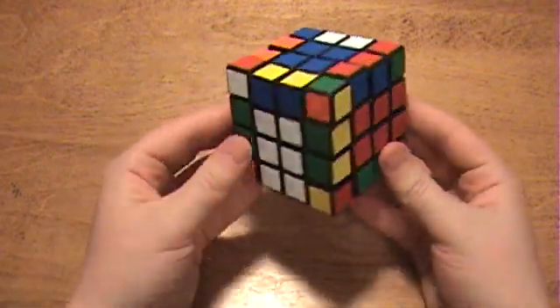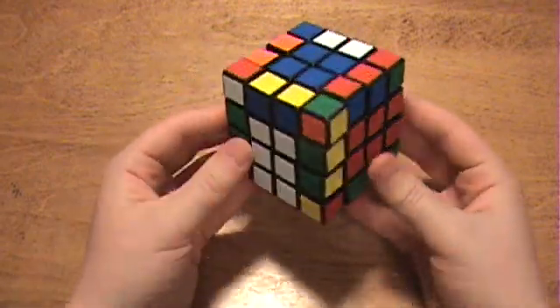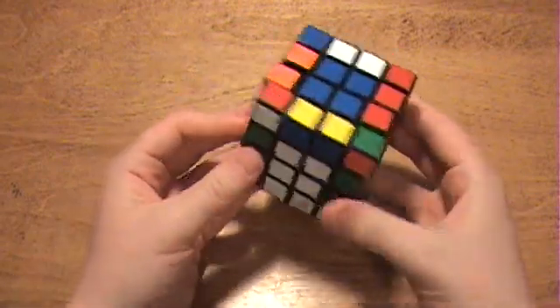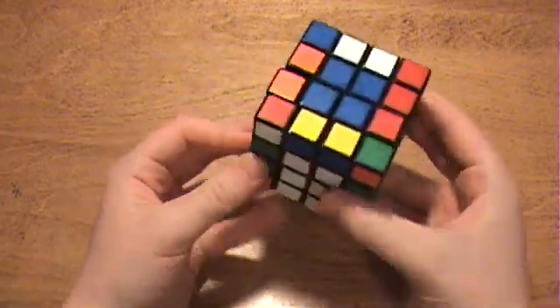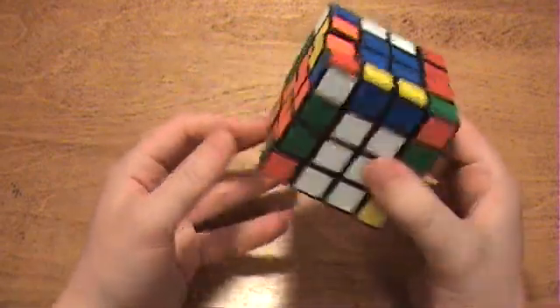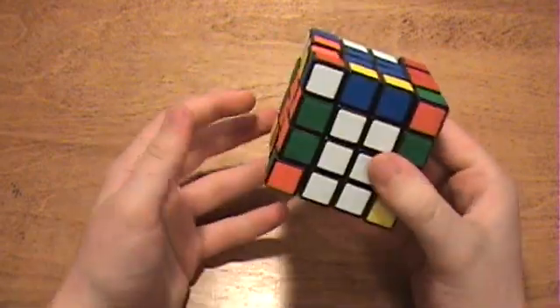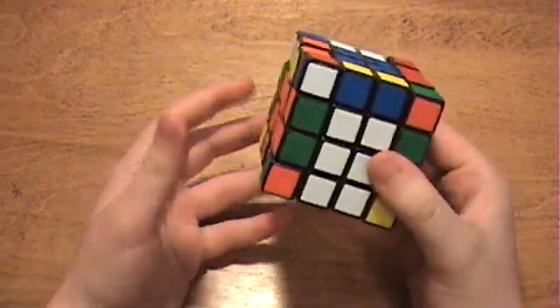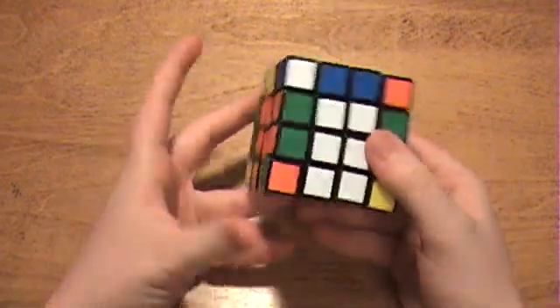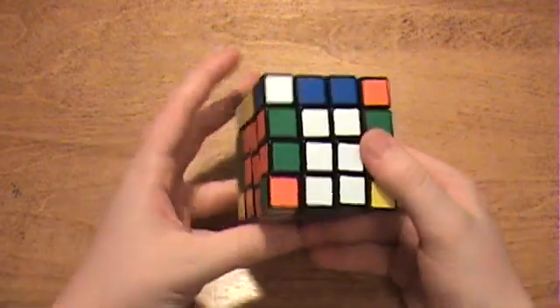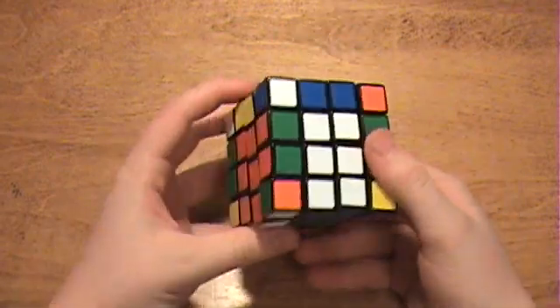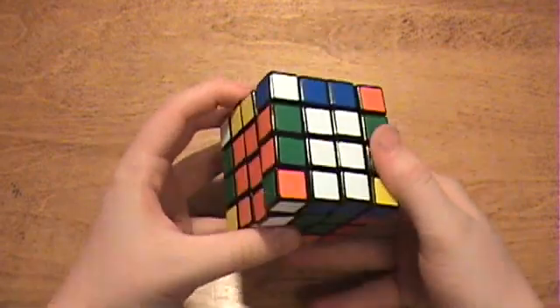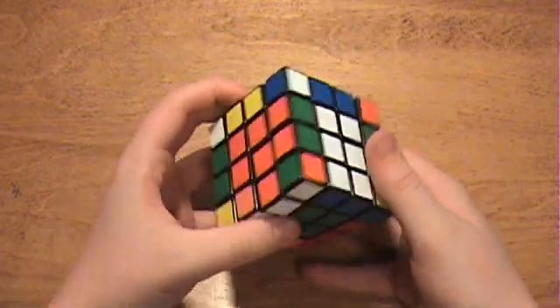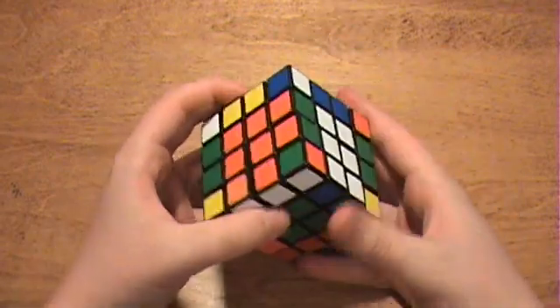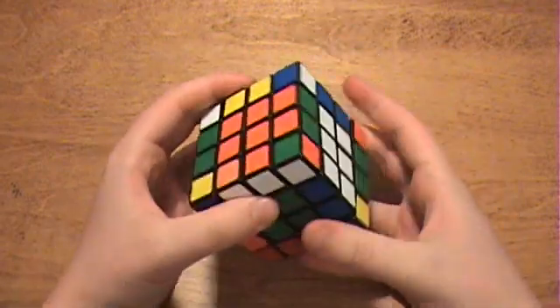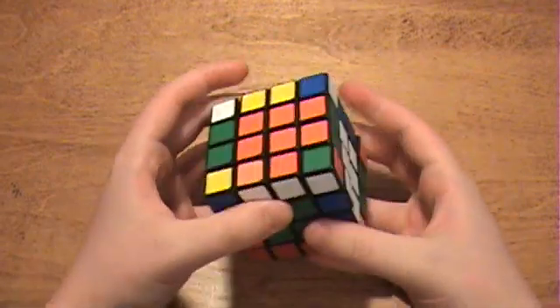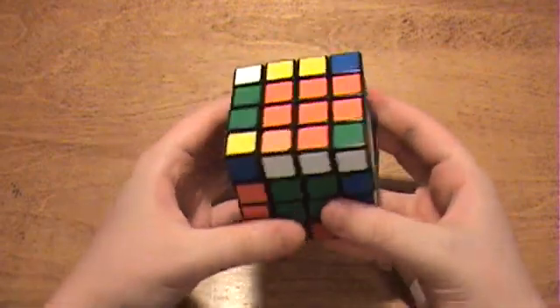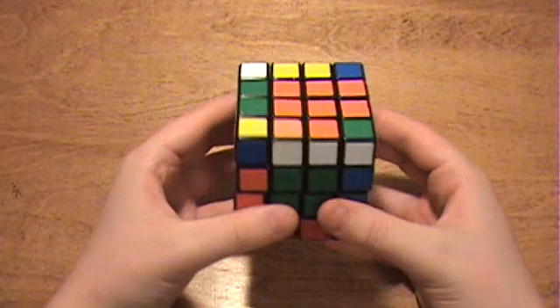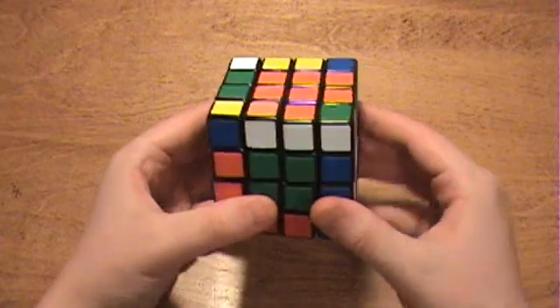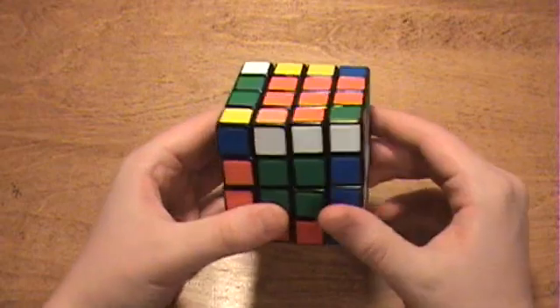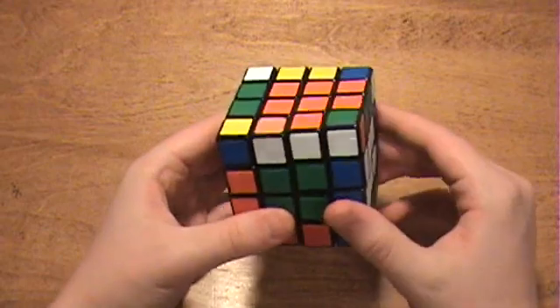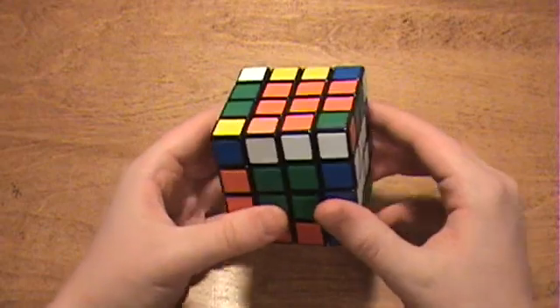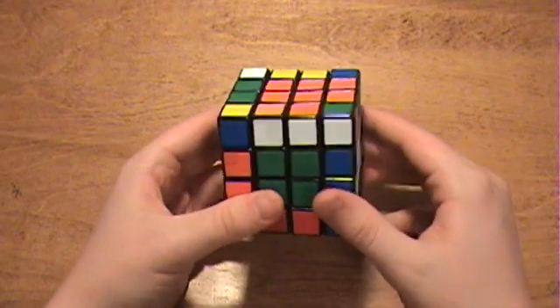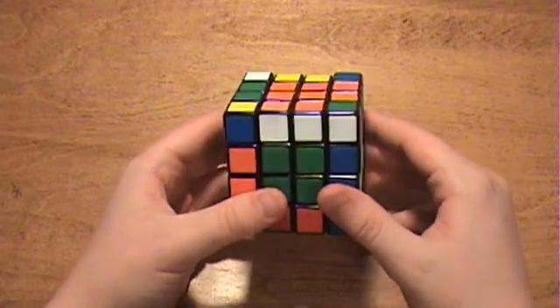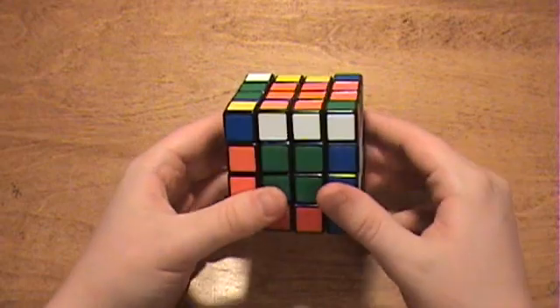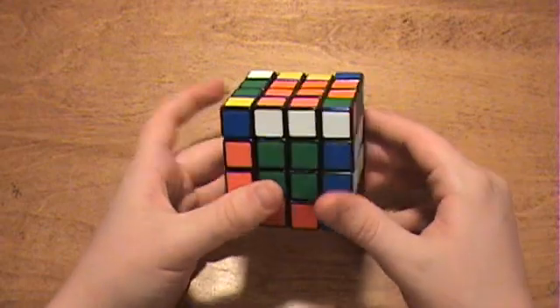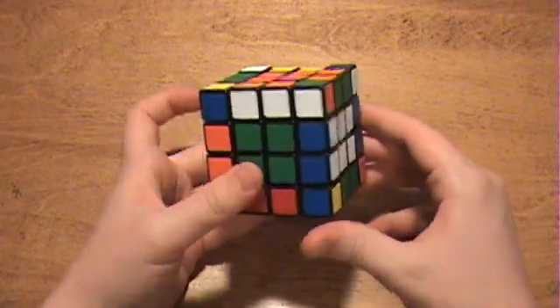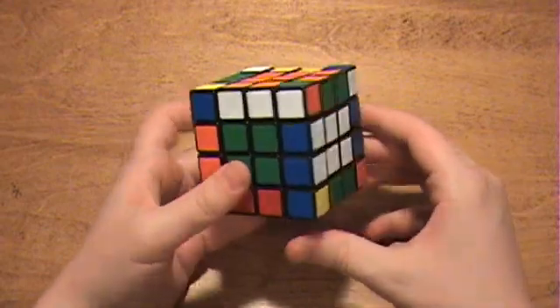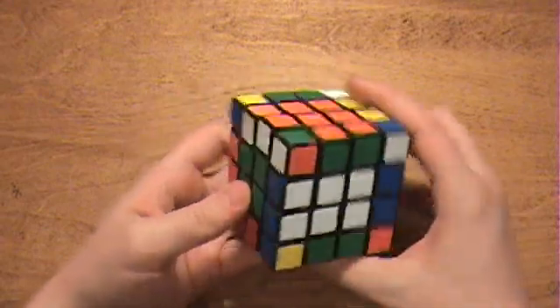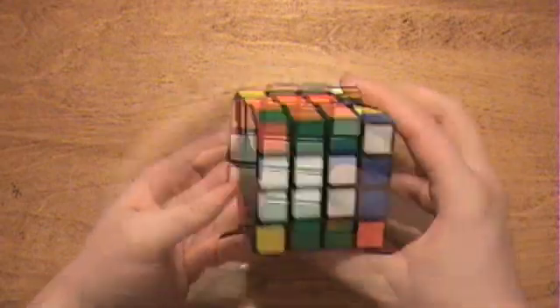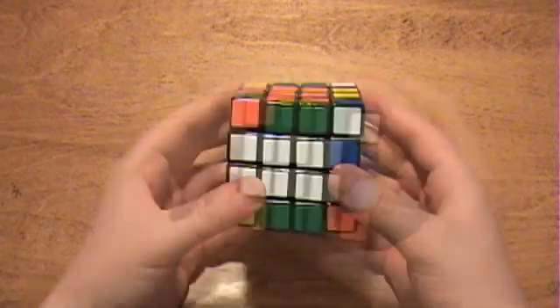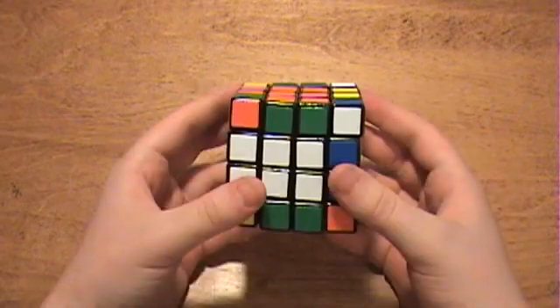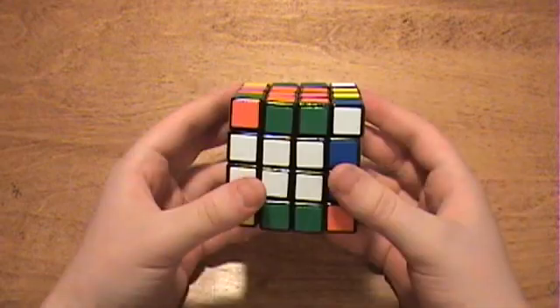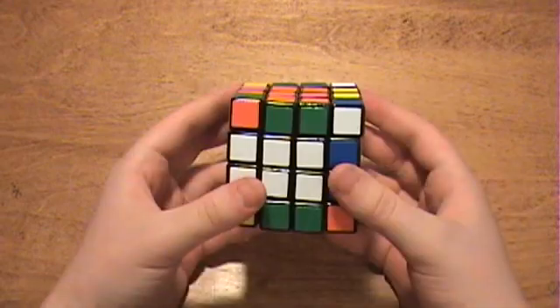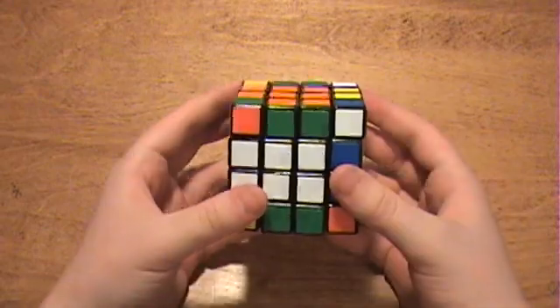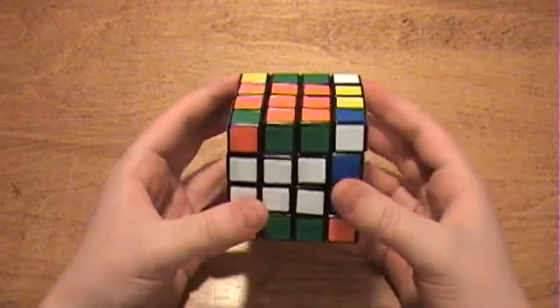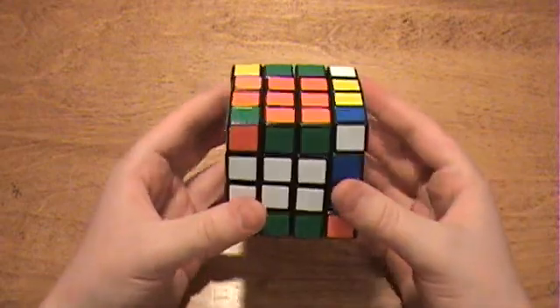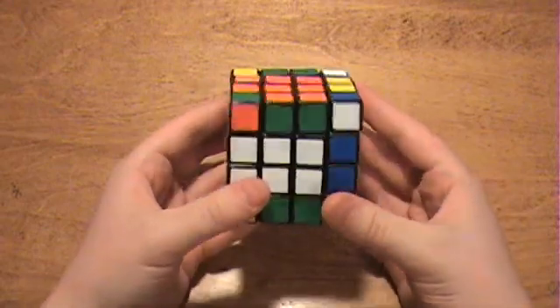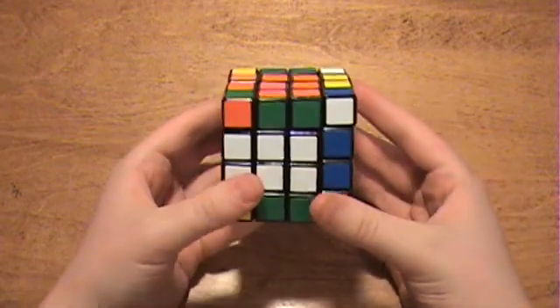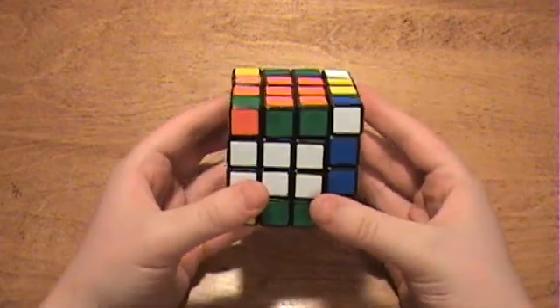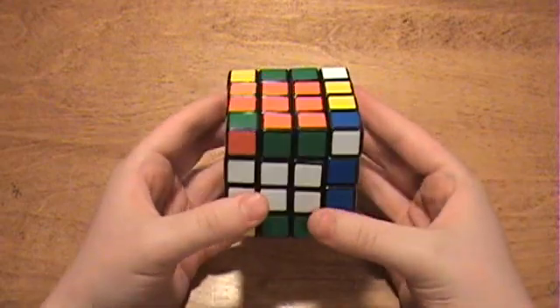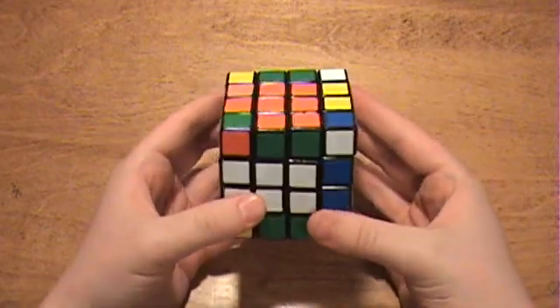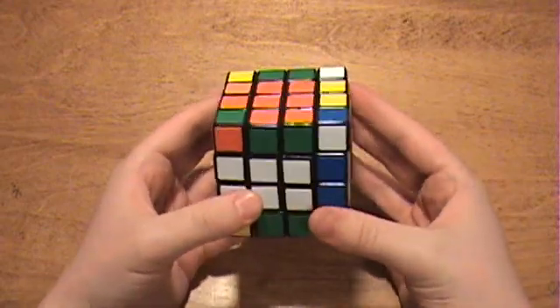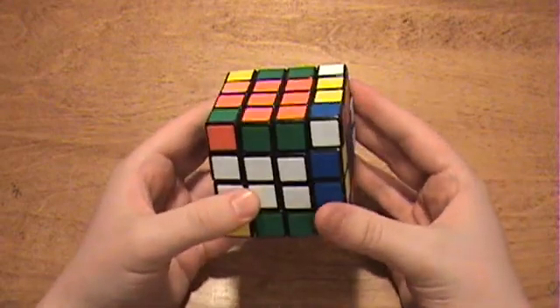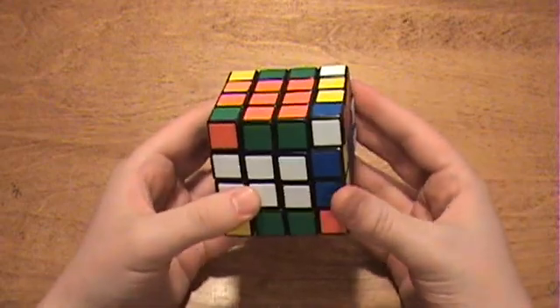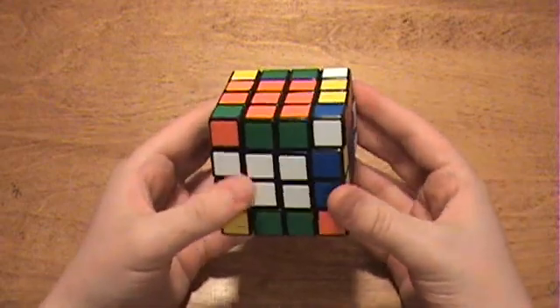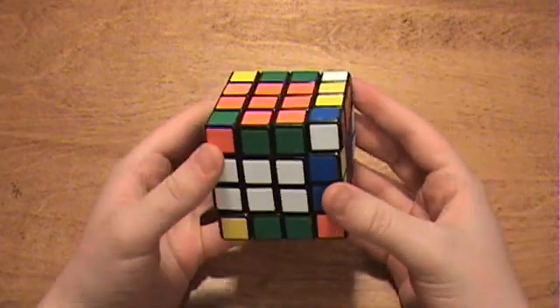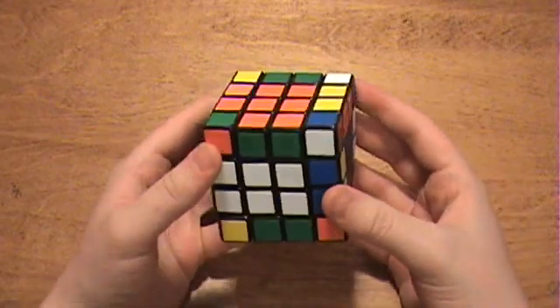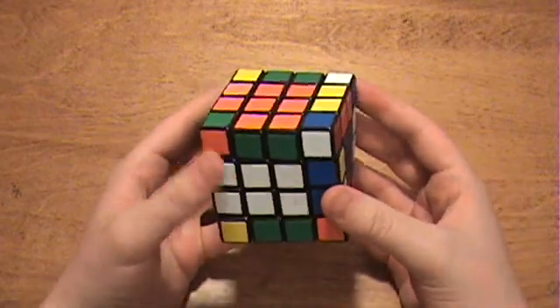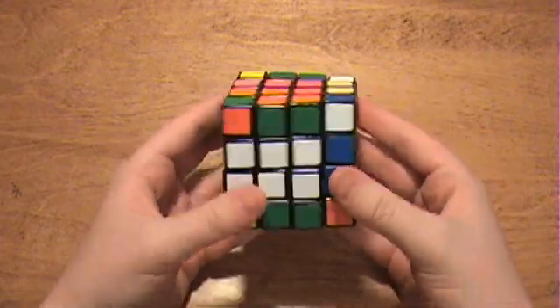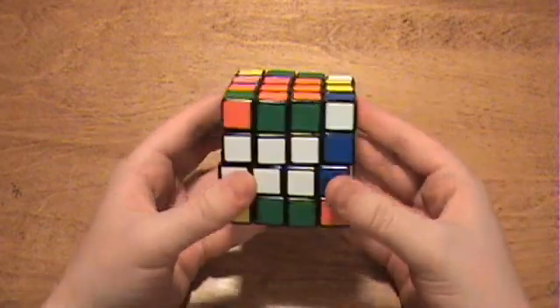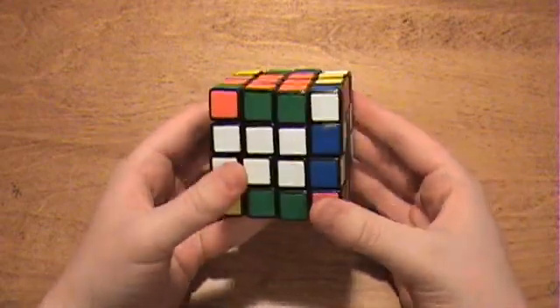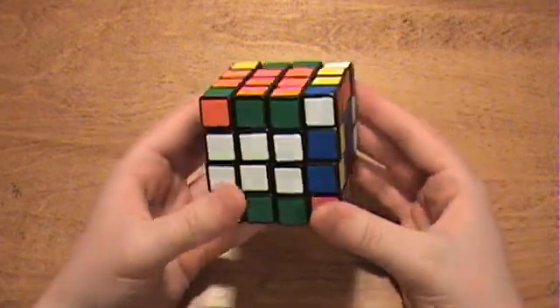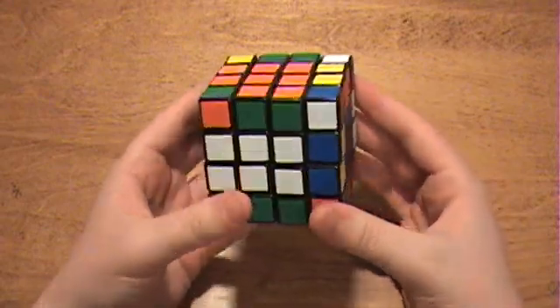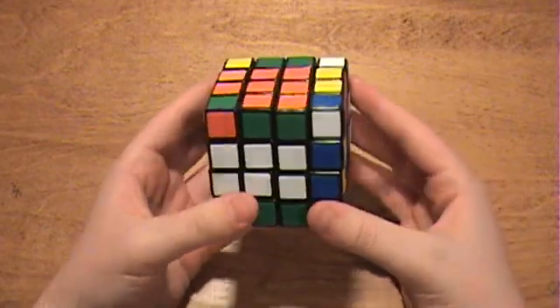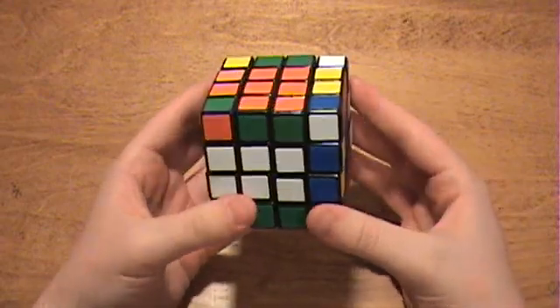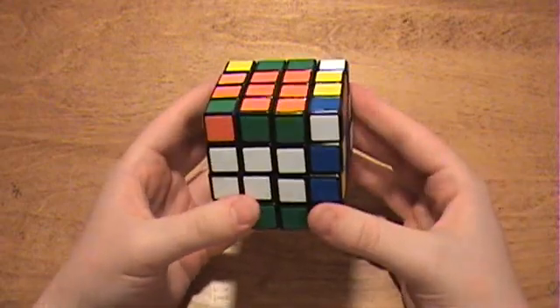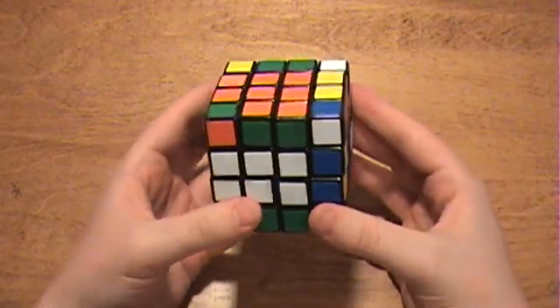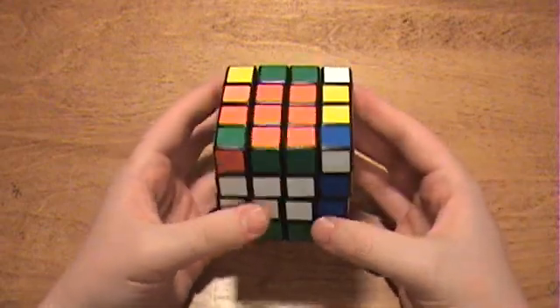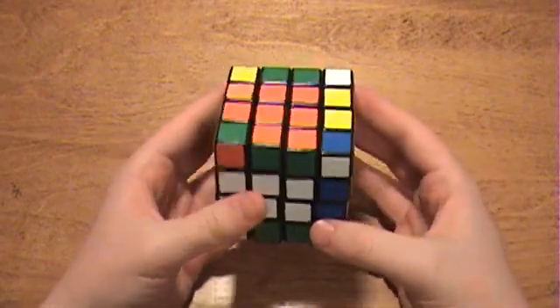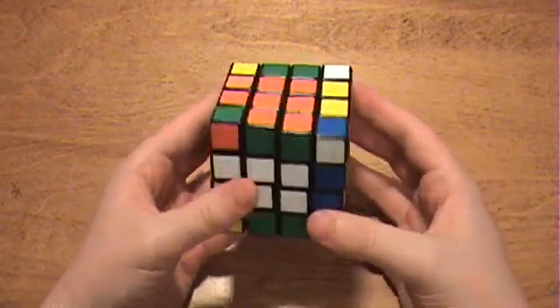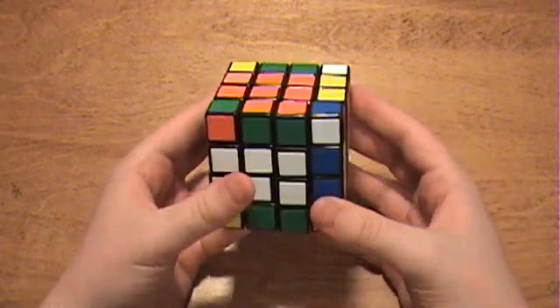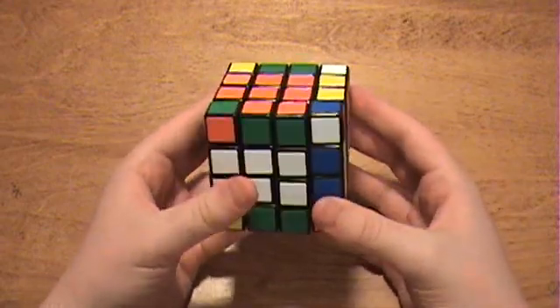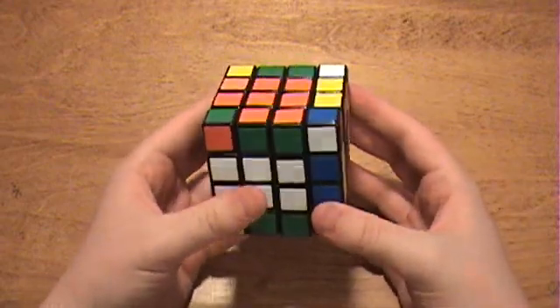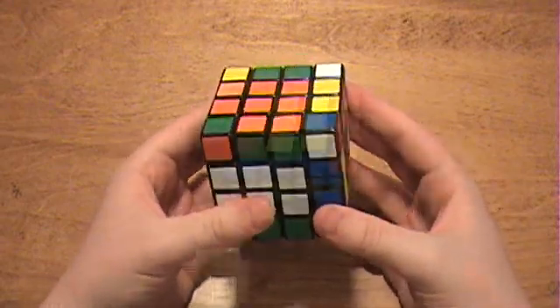So now you have all of your centers and edge pieces done. You can go ahead and solve it just like a 3x3.